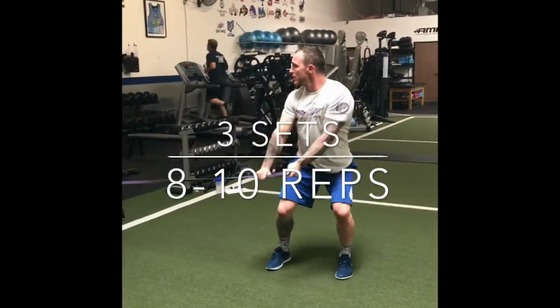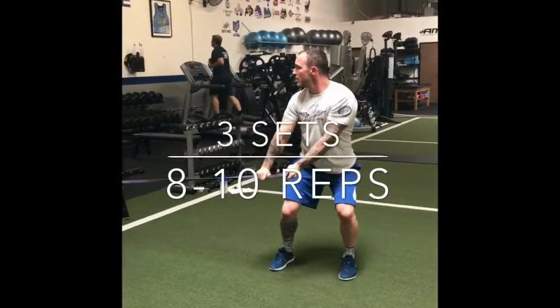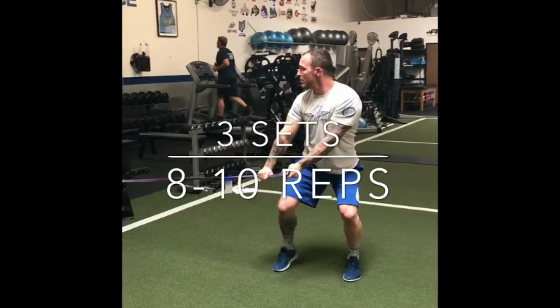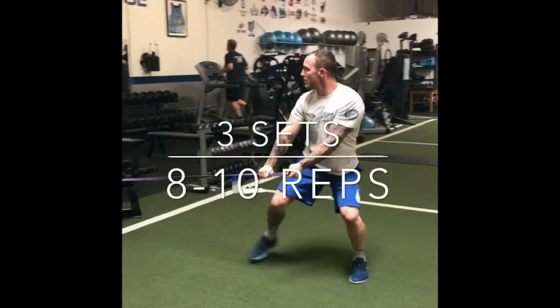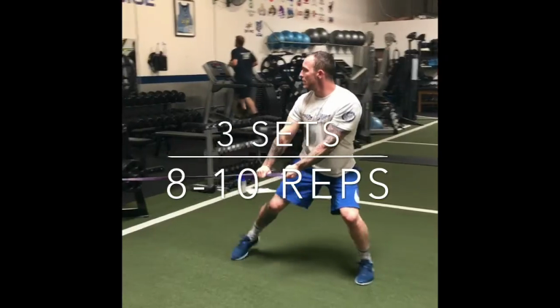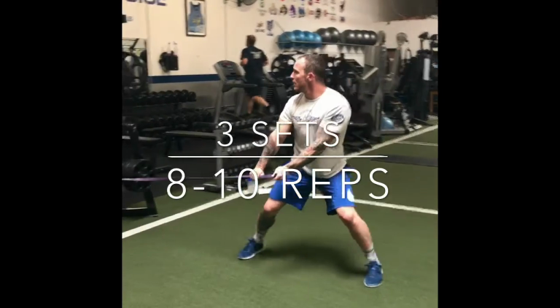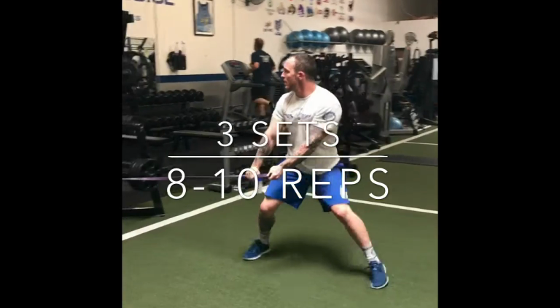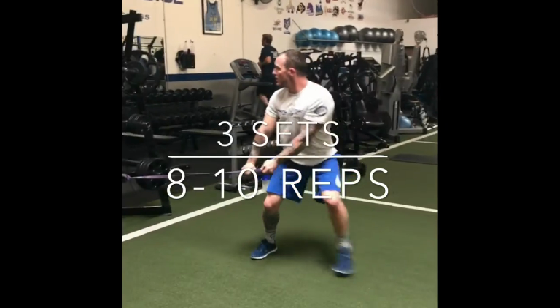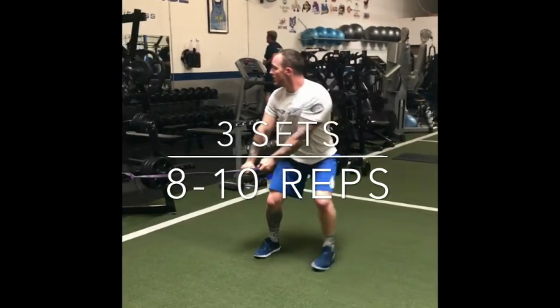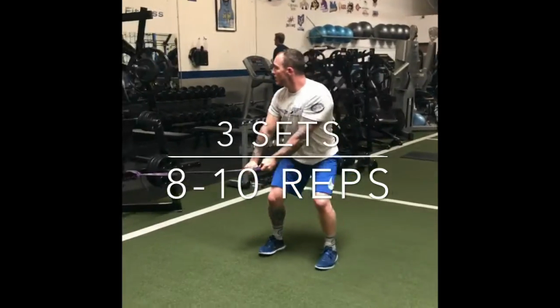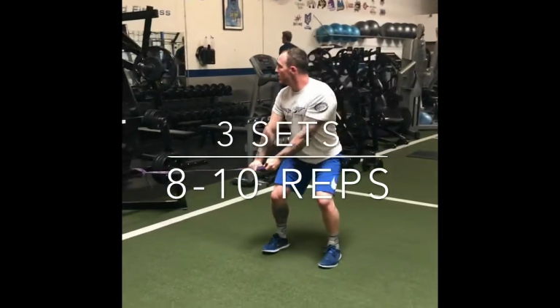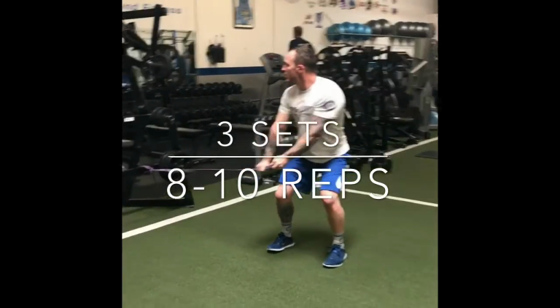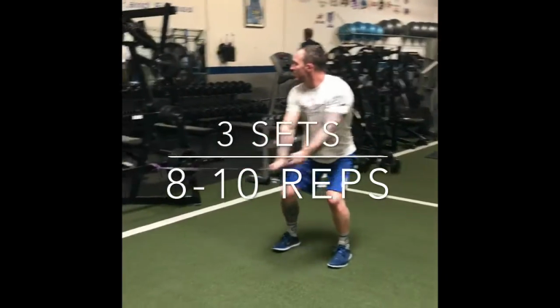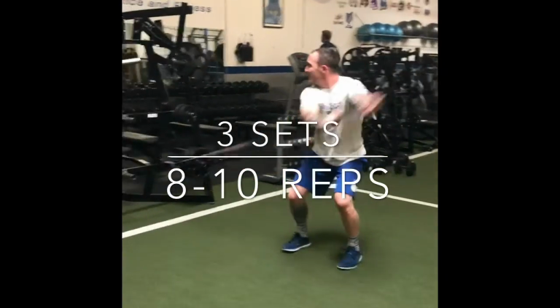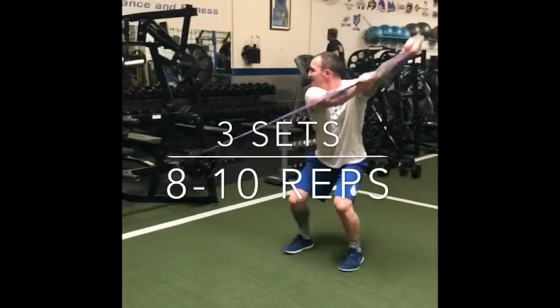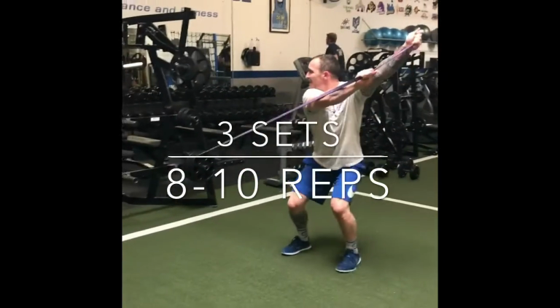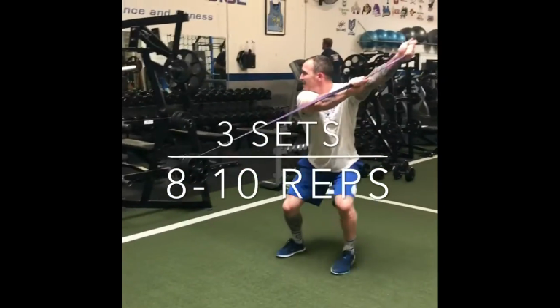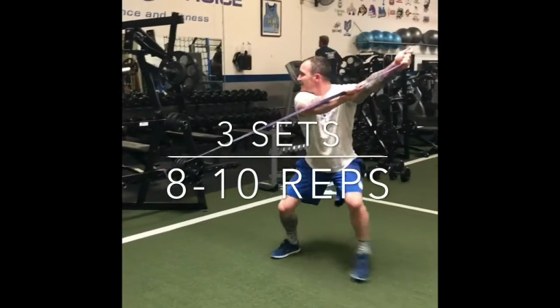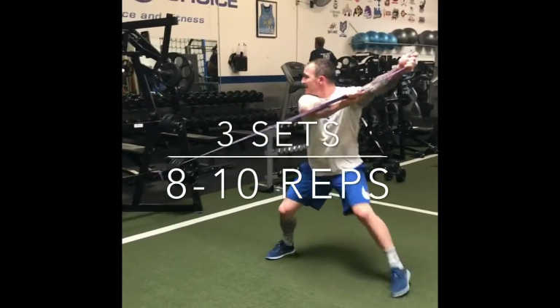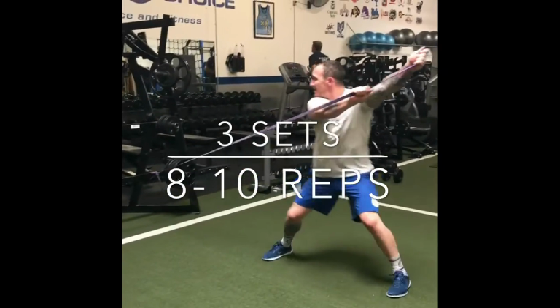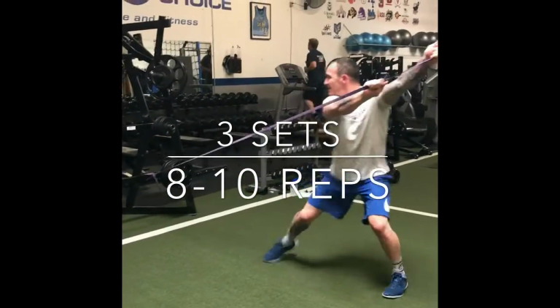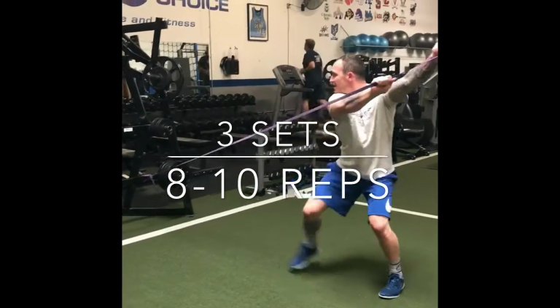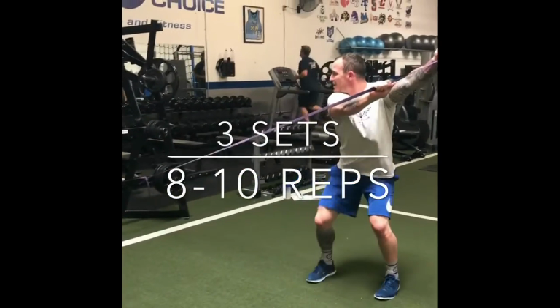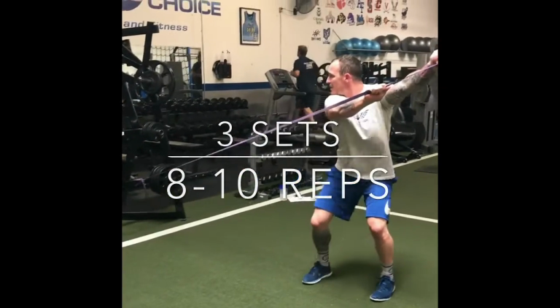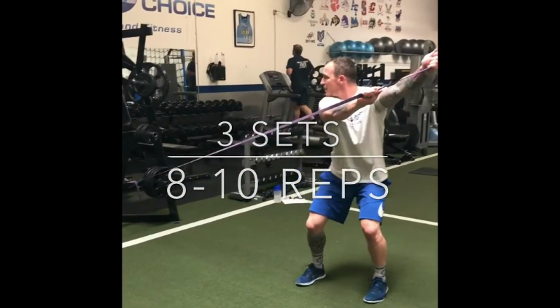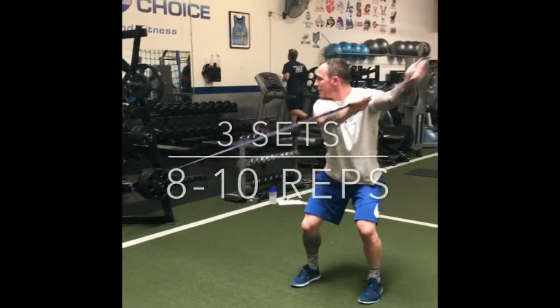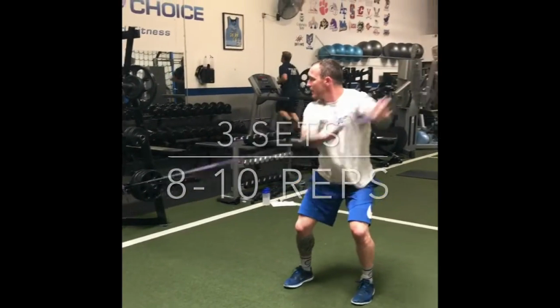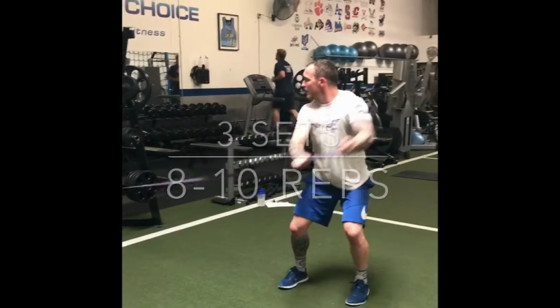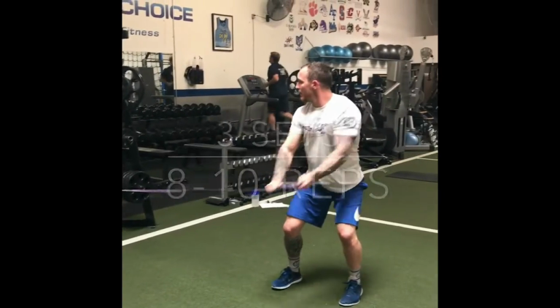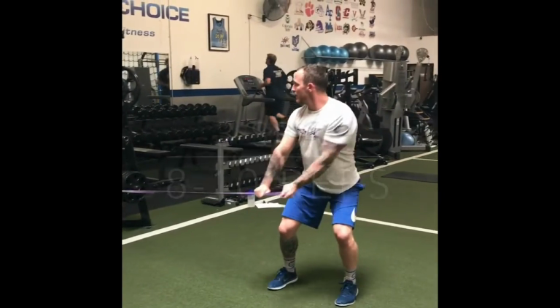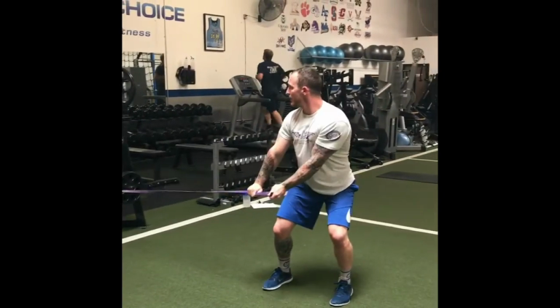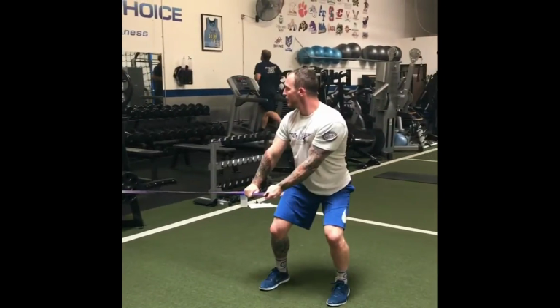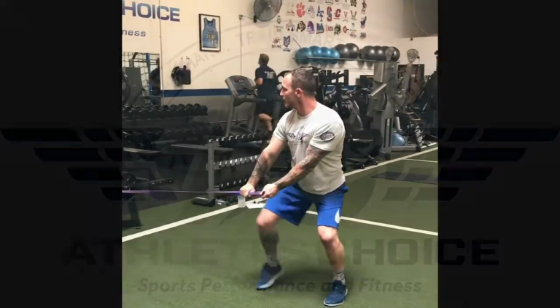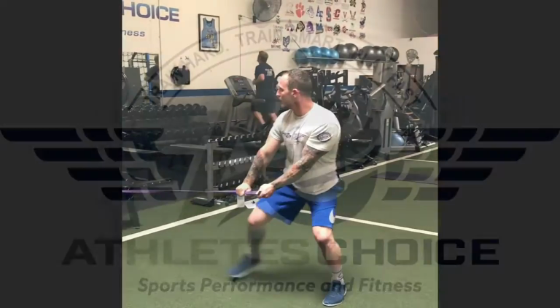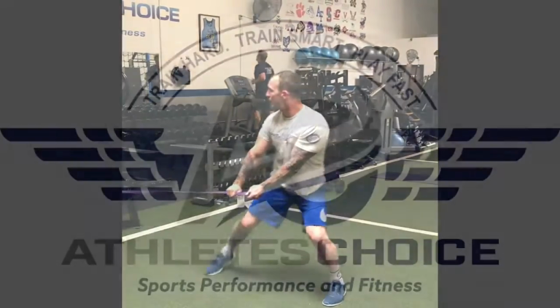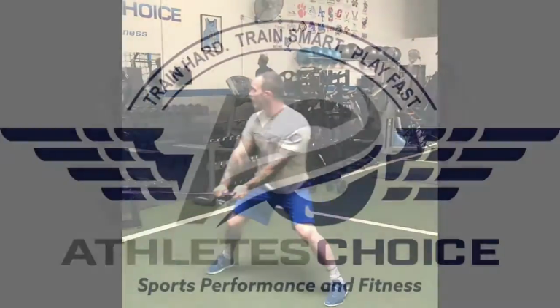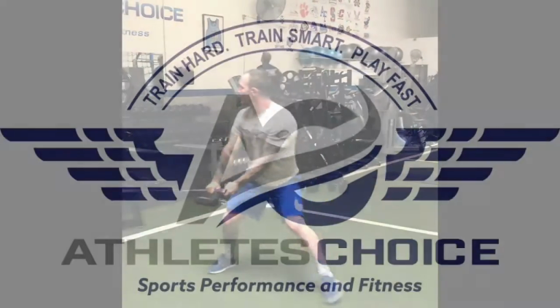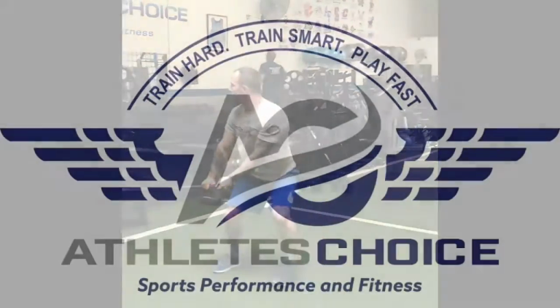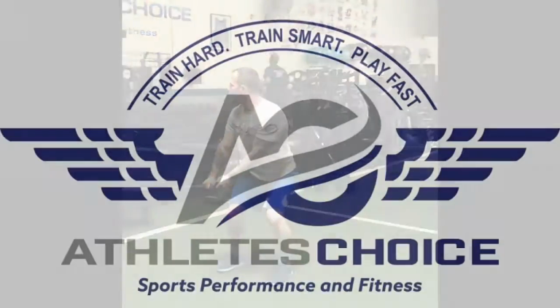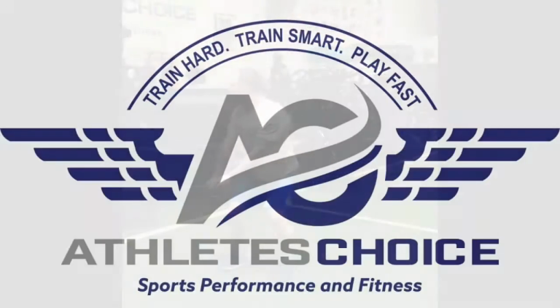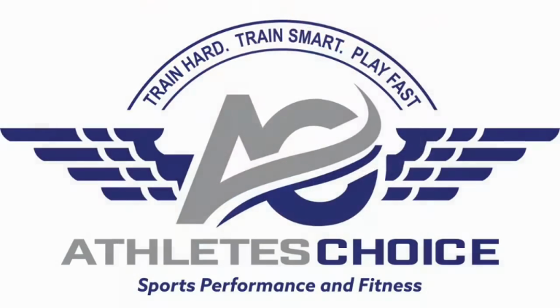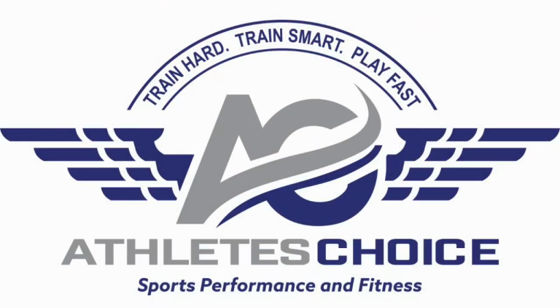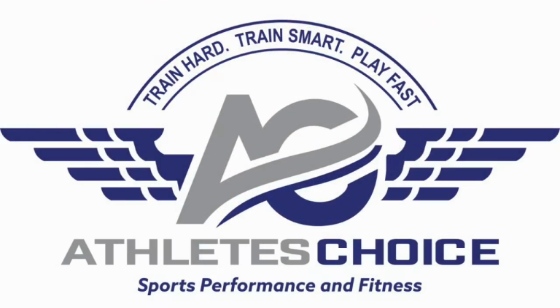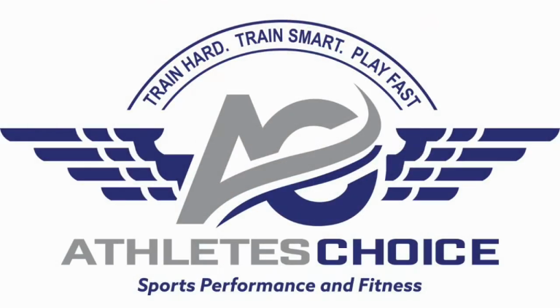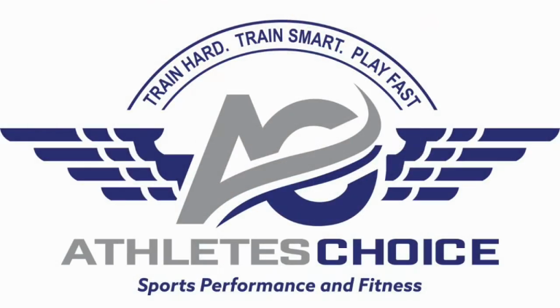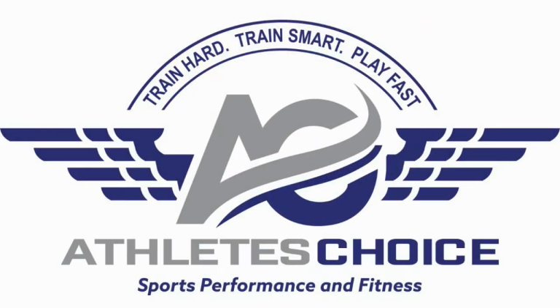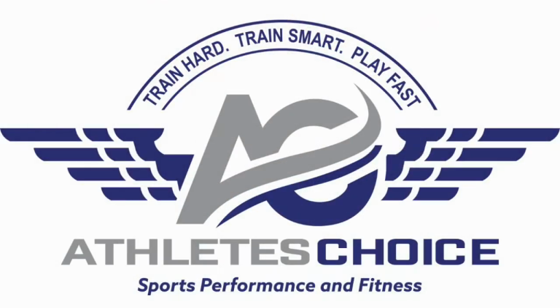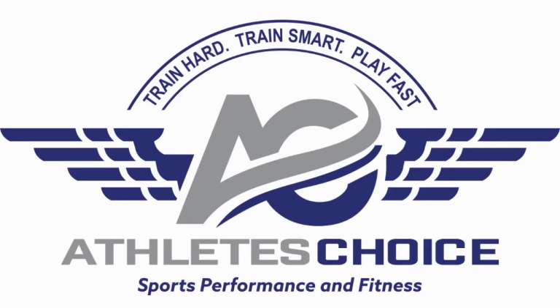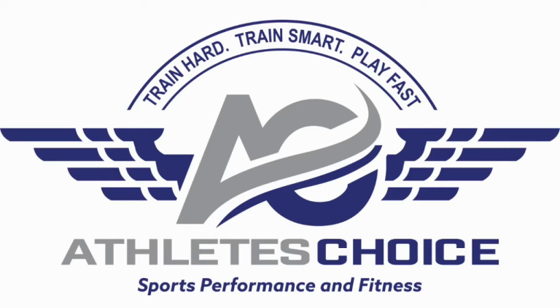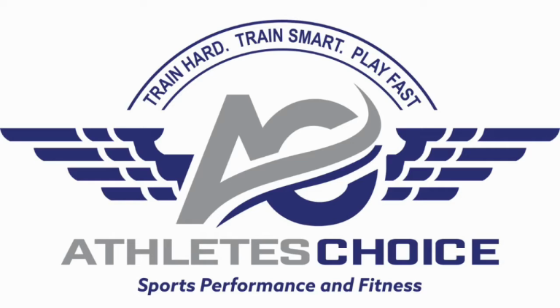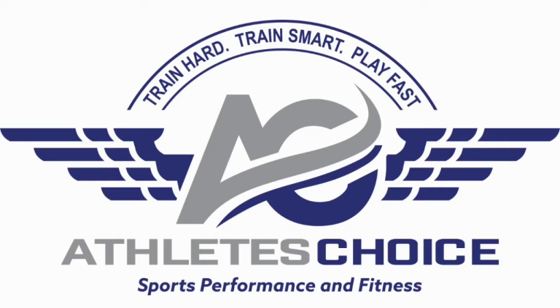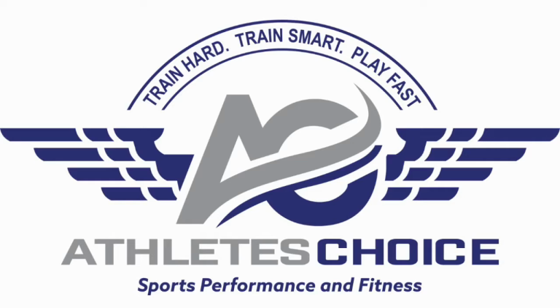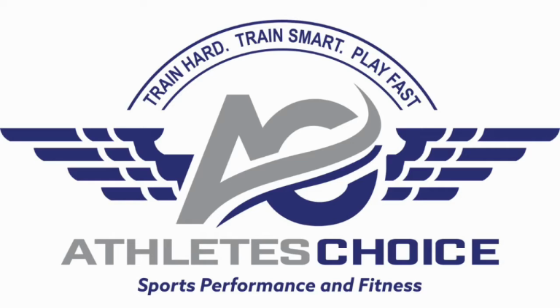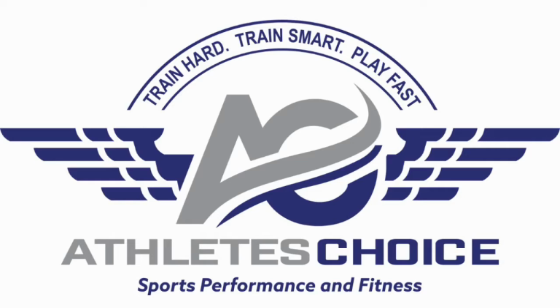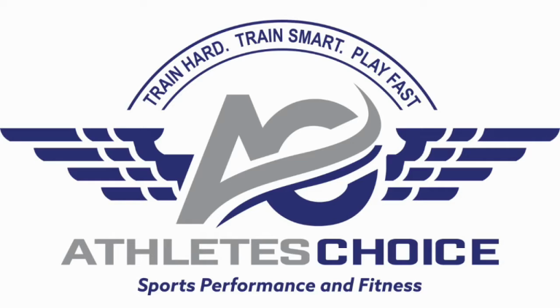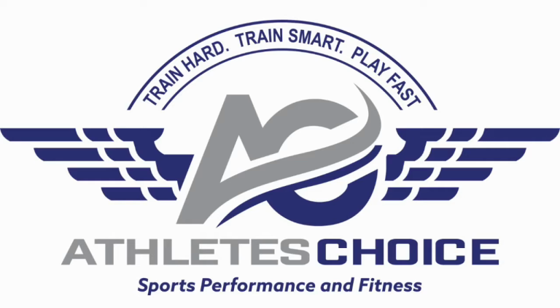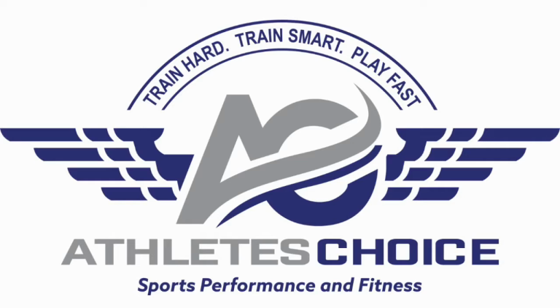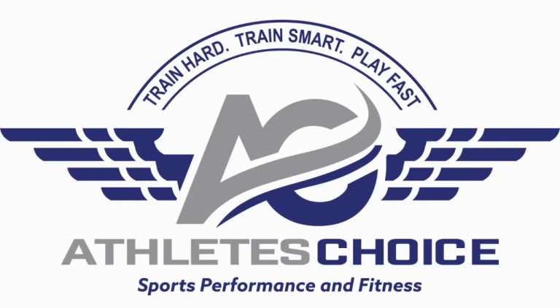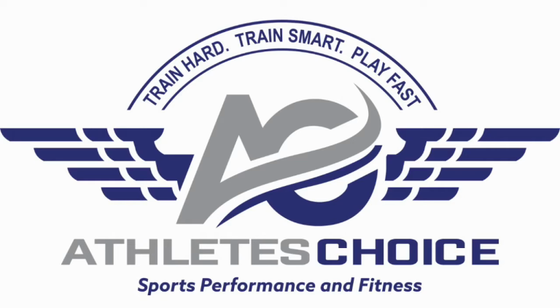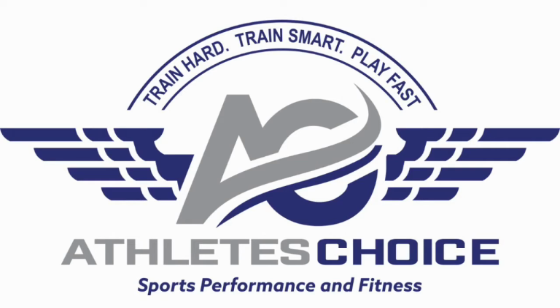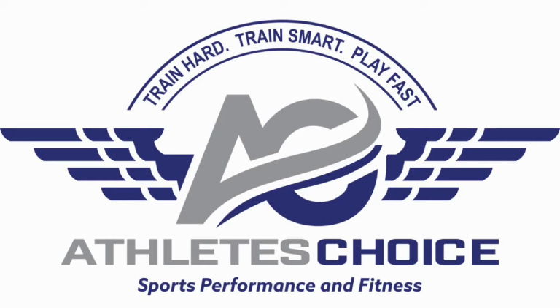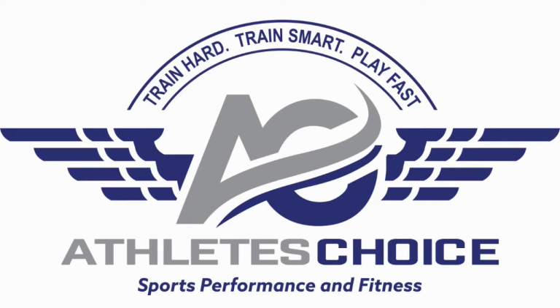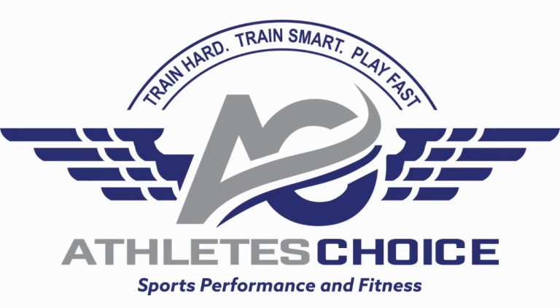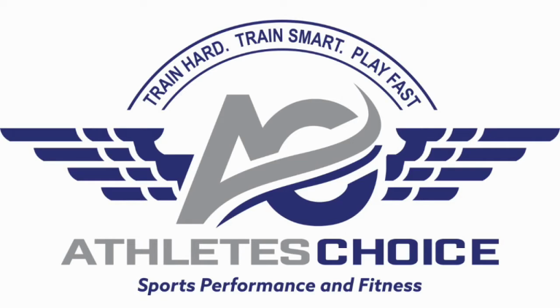Alright MaxLax Athletes, that is your training tip of the week sponsored by Athlete's Choice. Train hard, train smart, play fast.